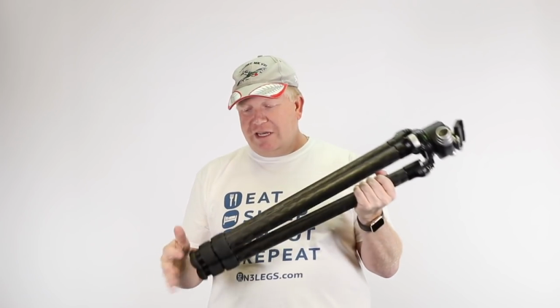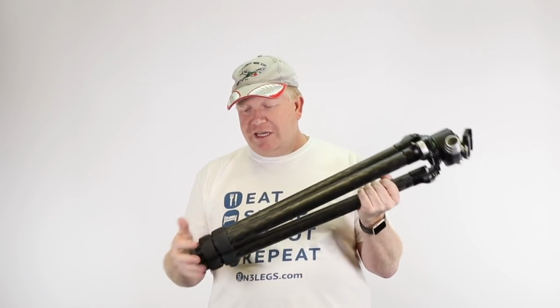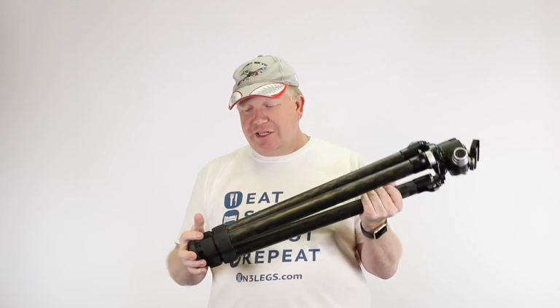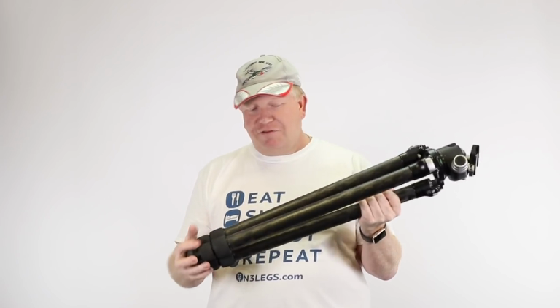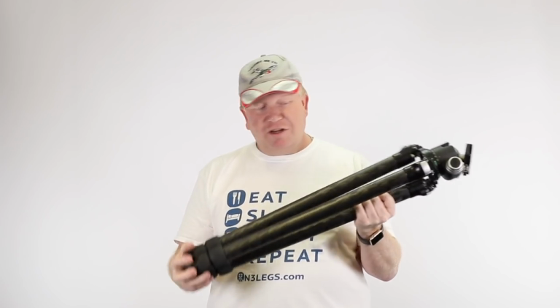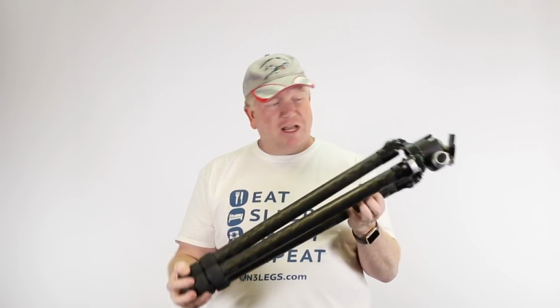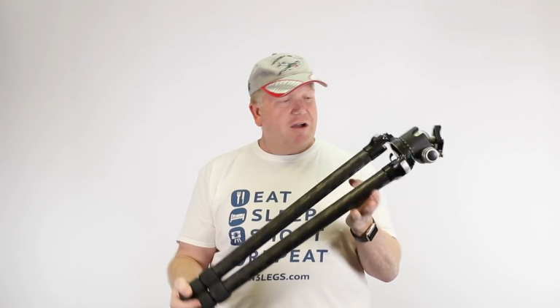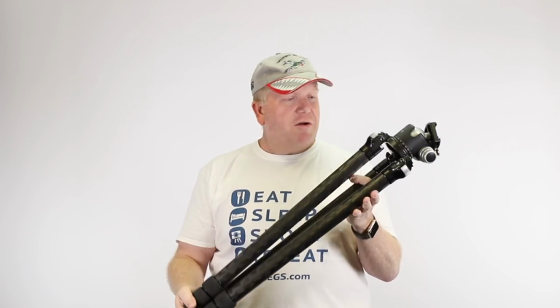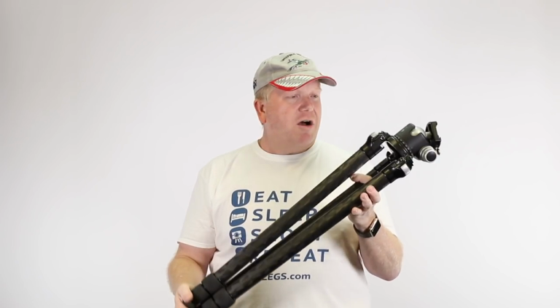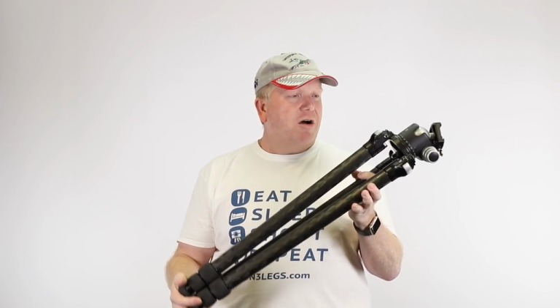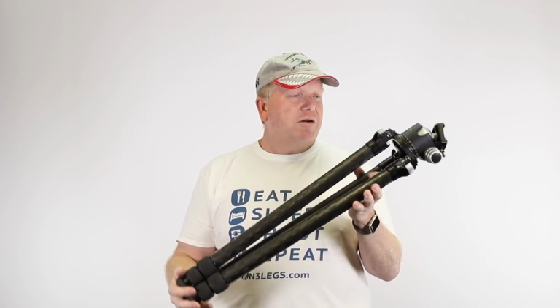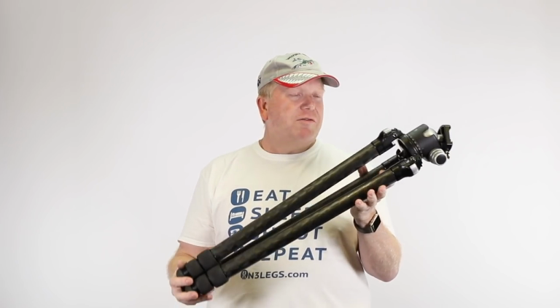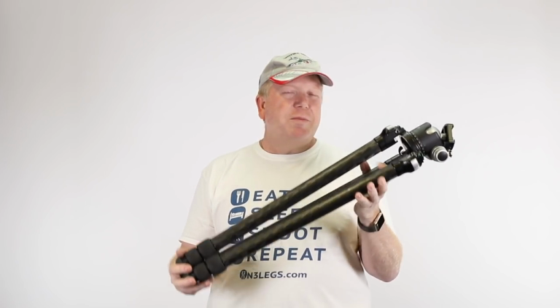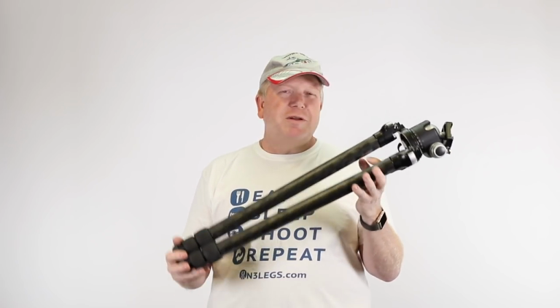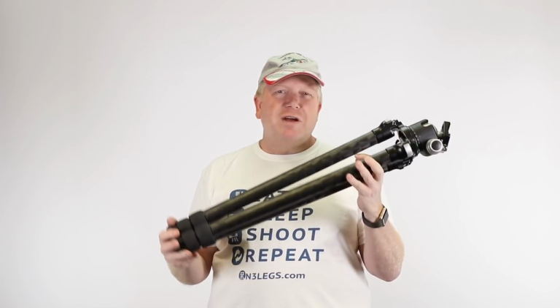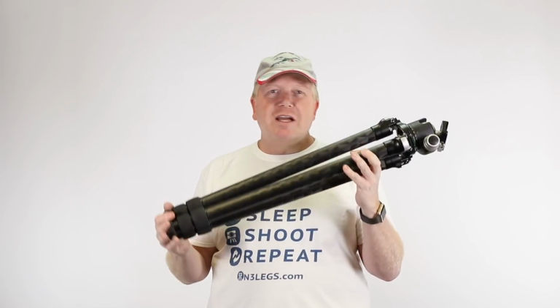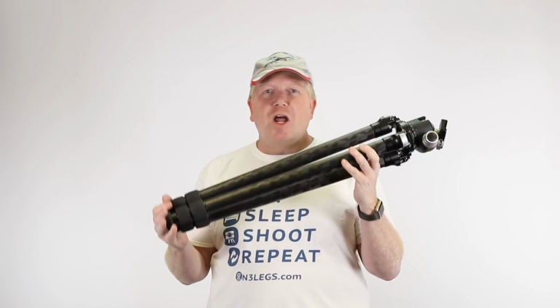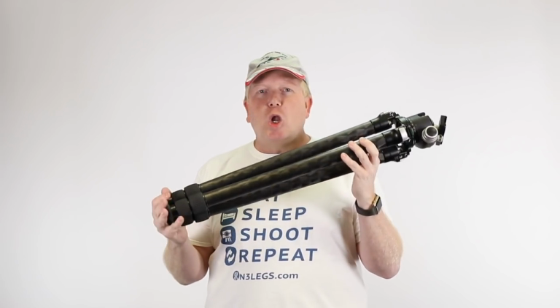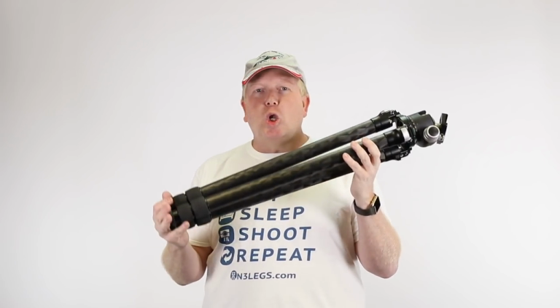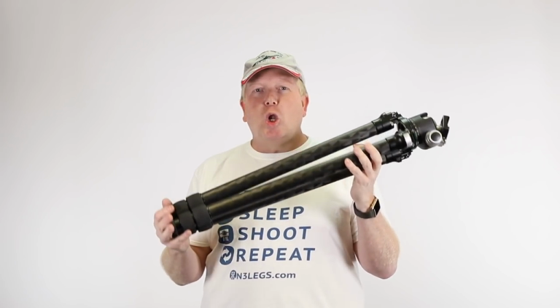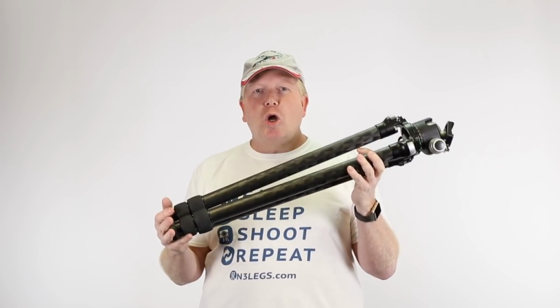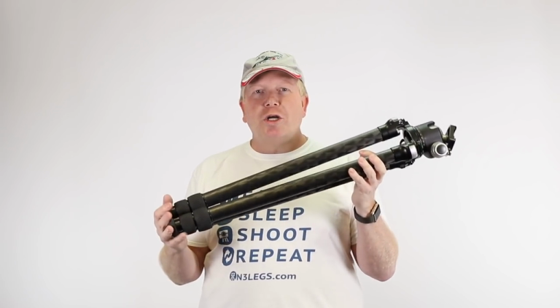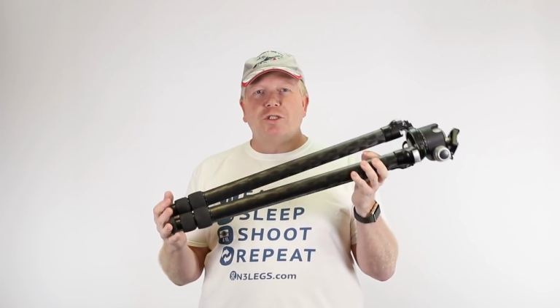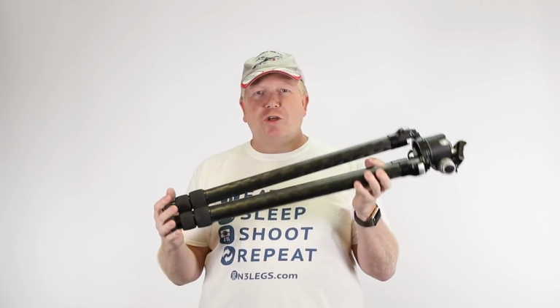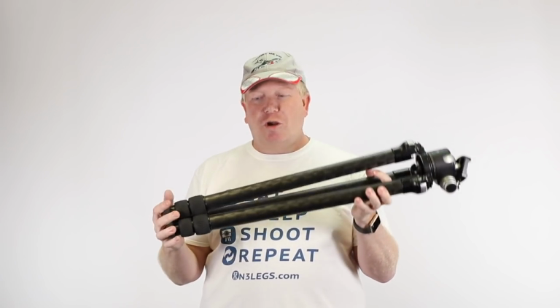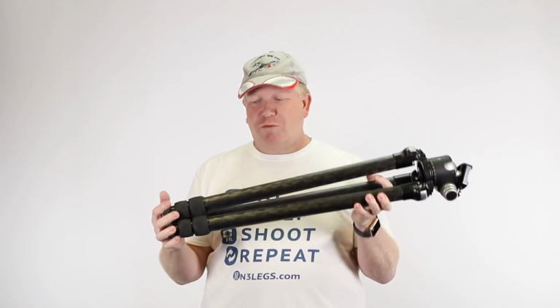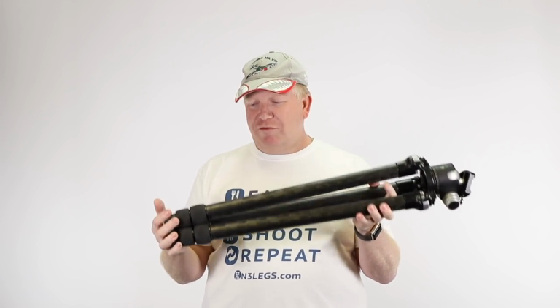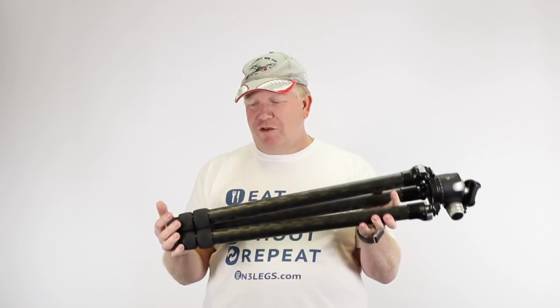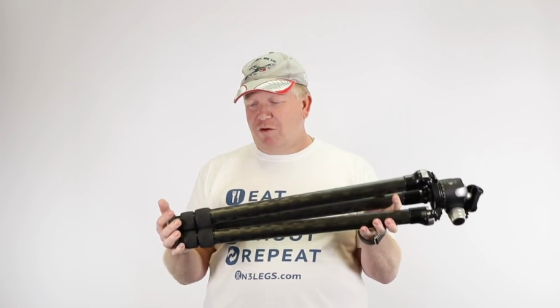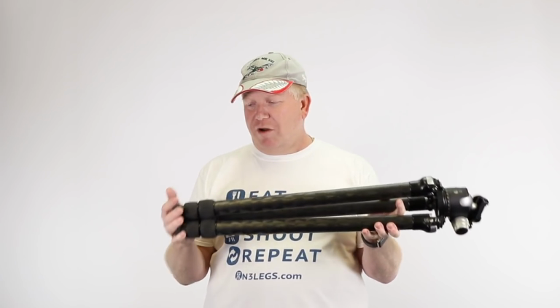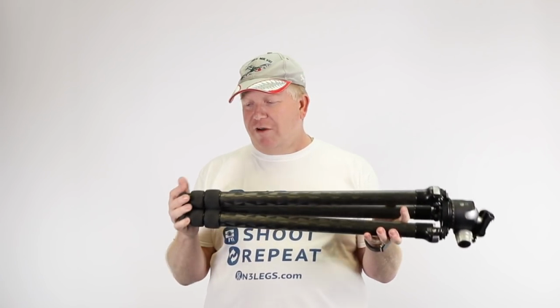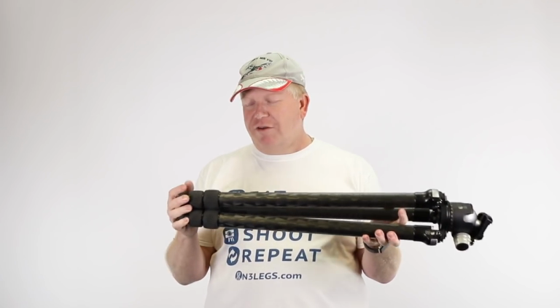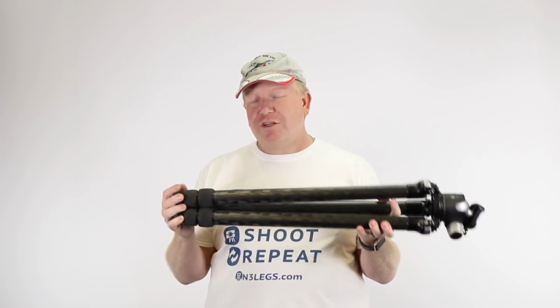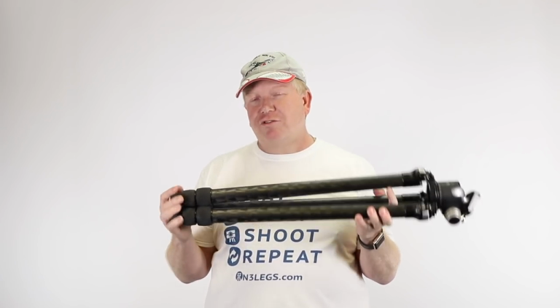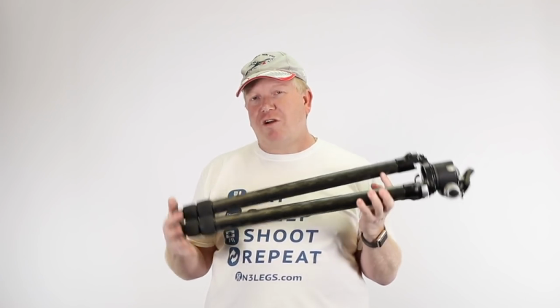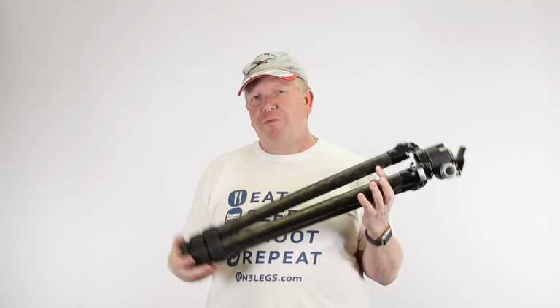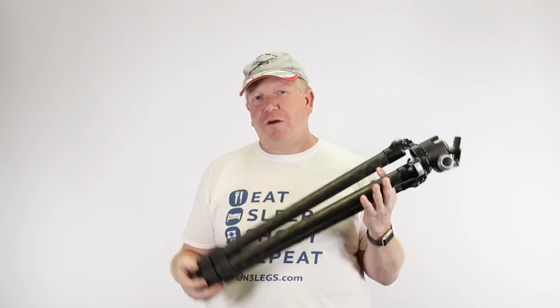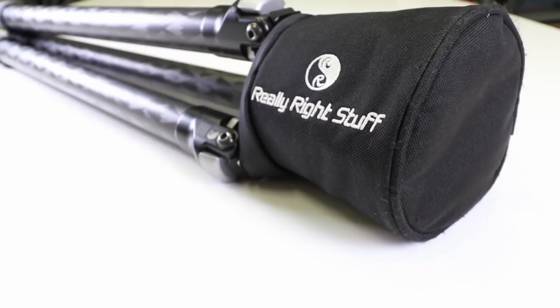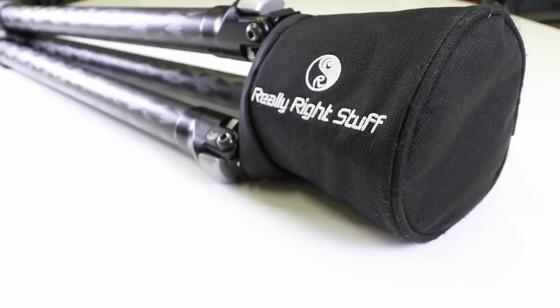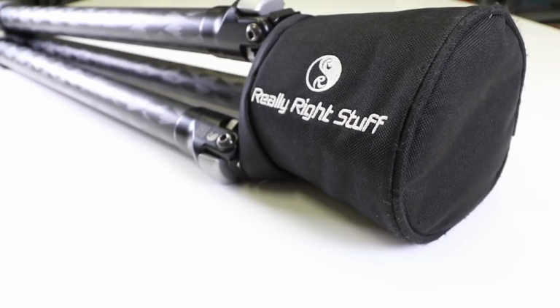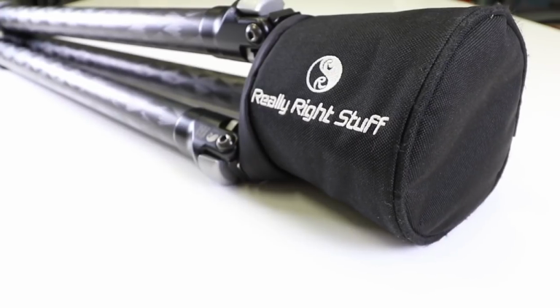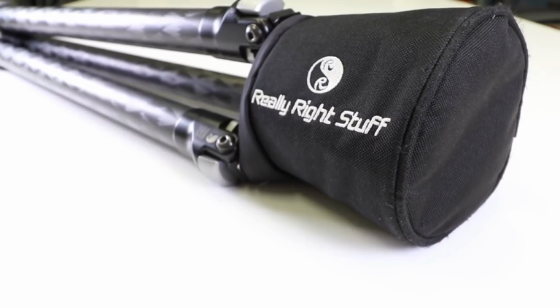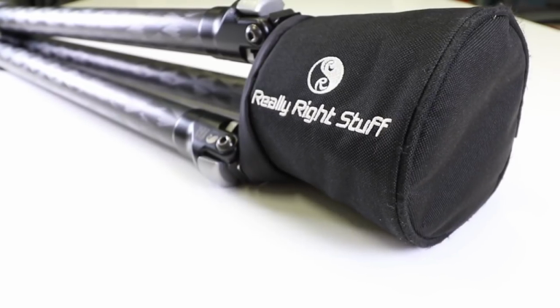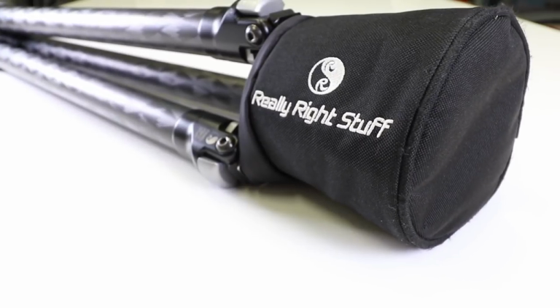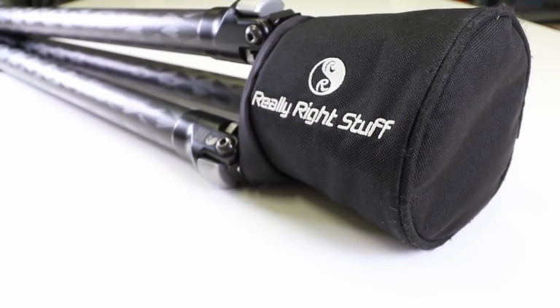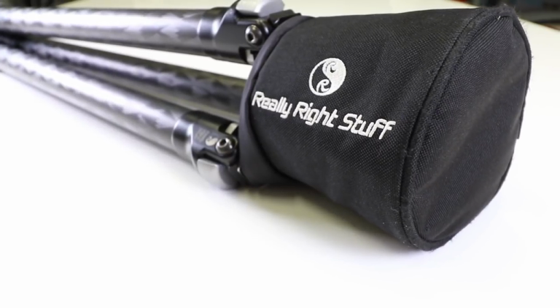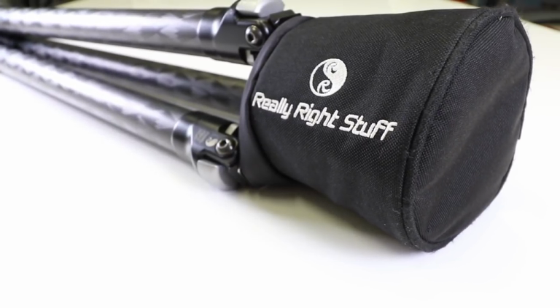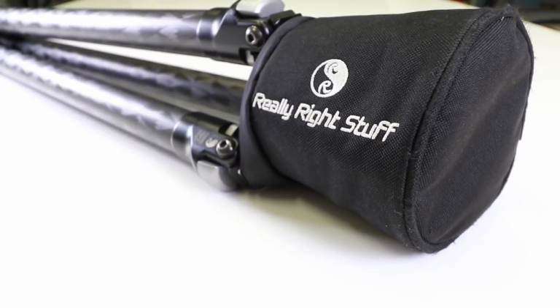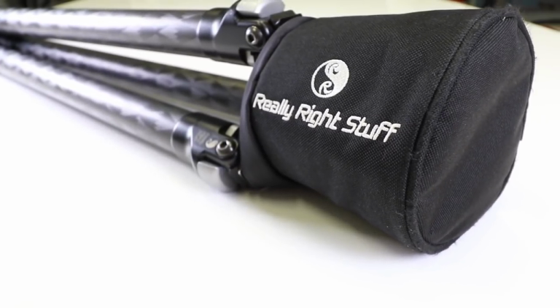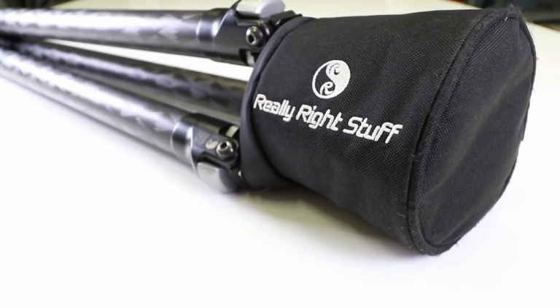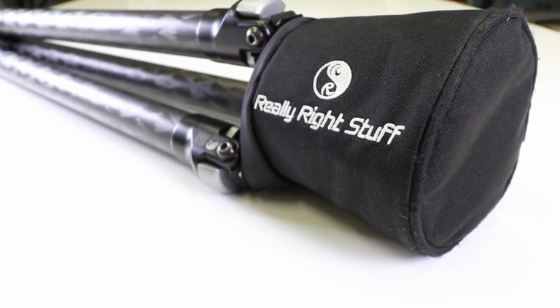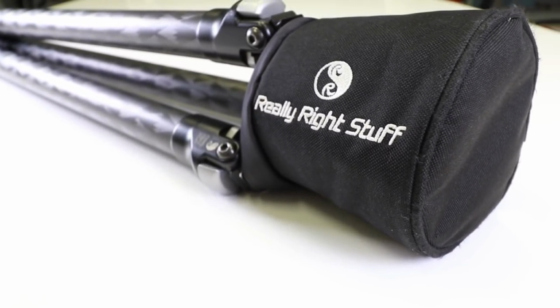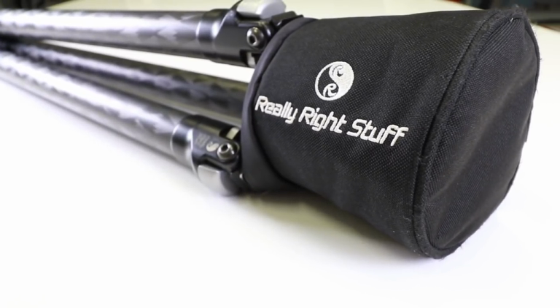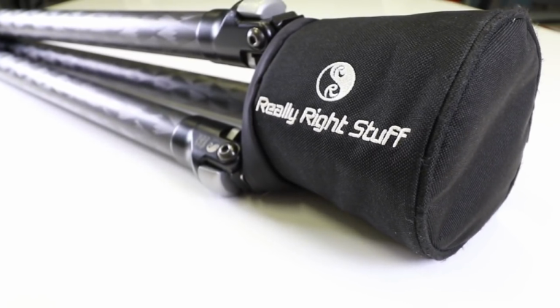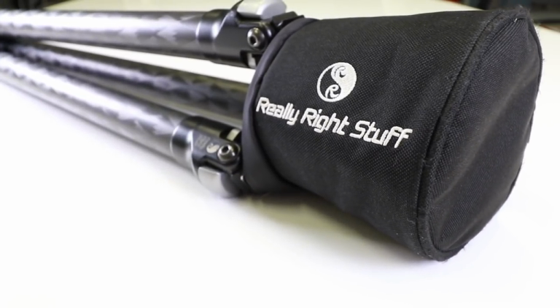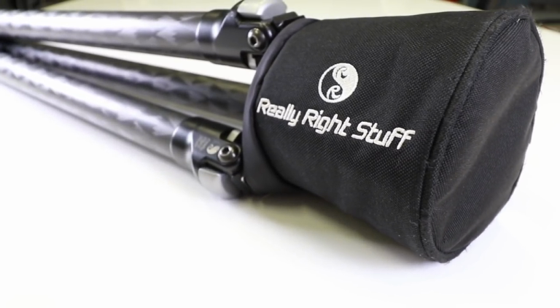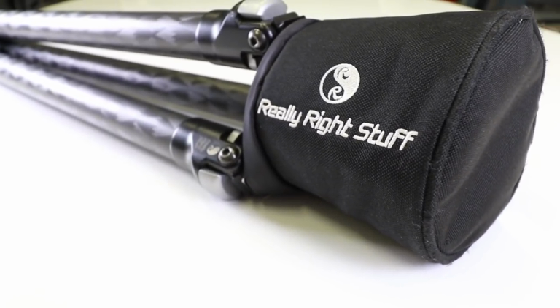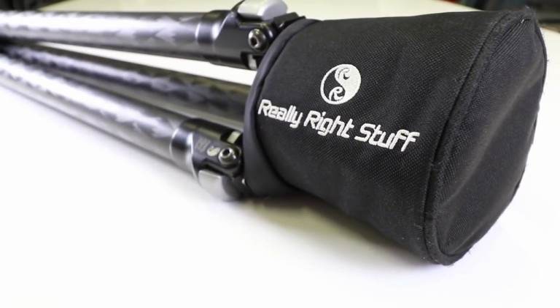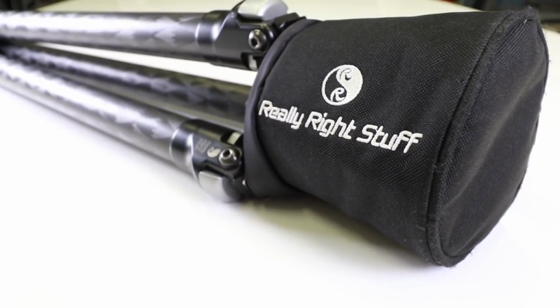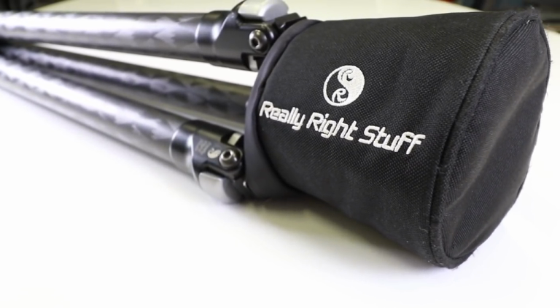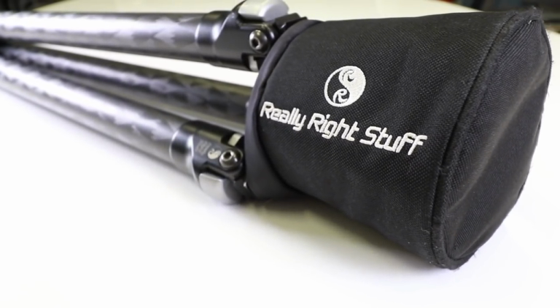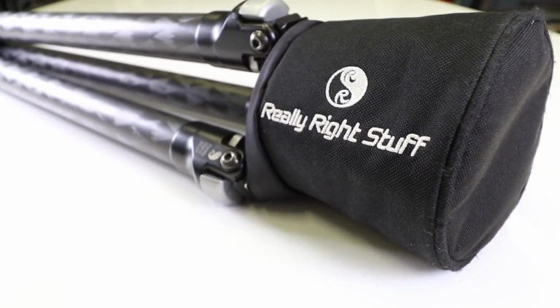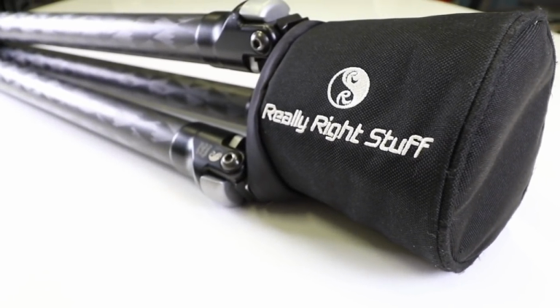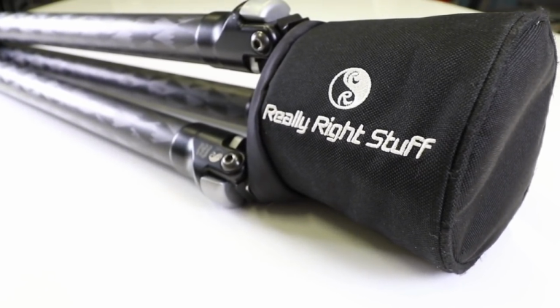In this video, I'll give you a bit of a long-term review. I've owned this tripod now for about five or six years and it's still going strong.